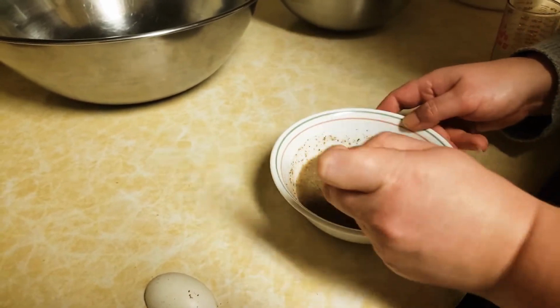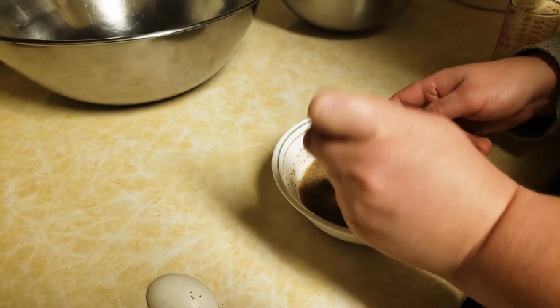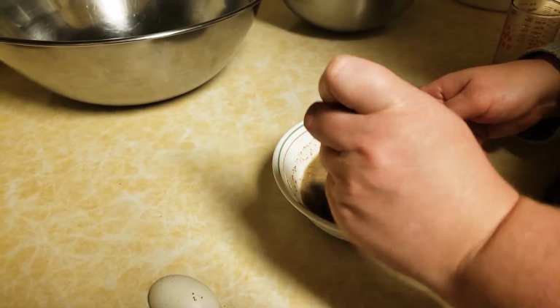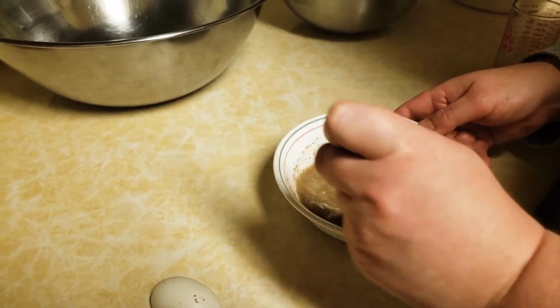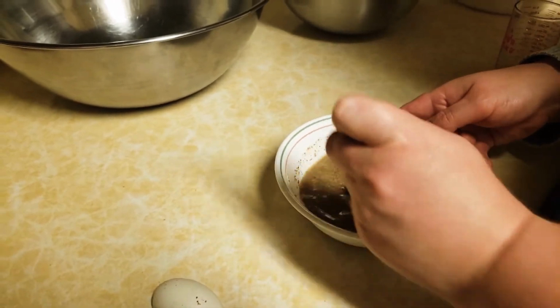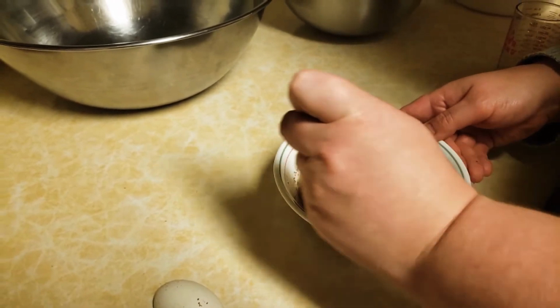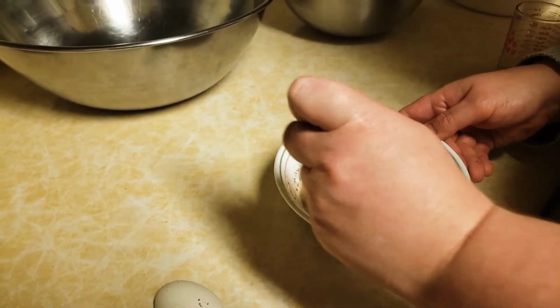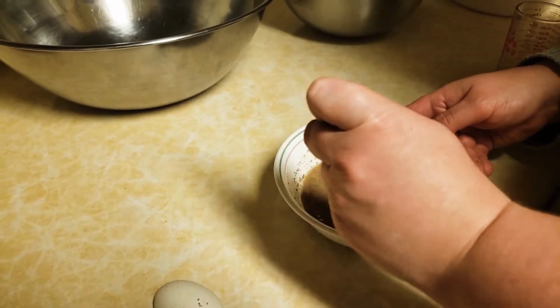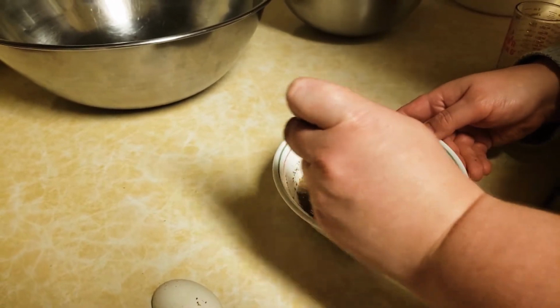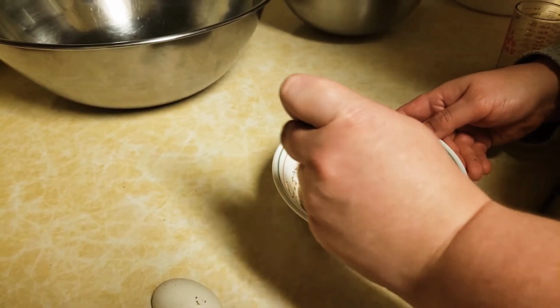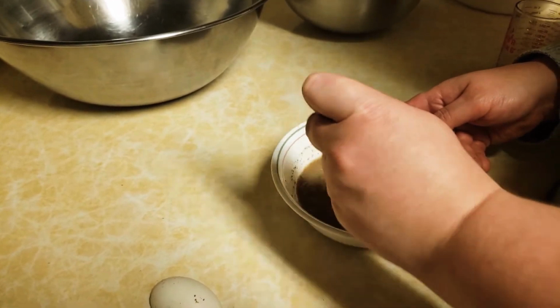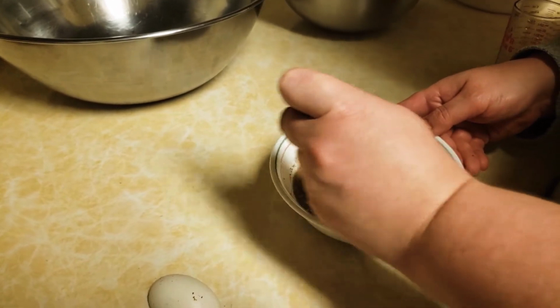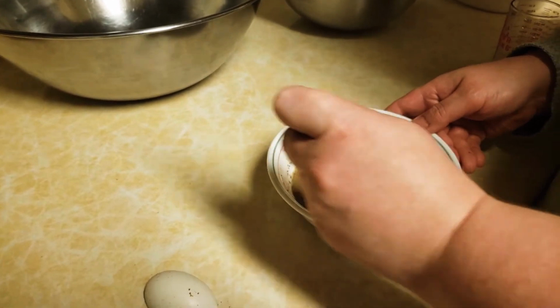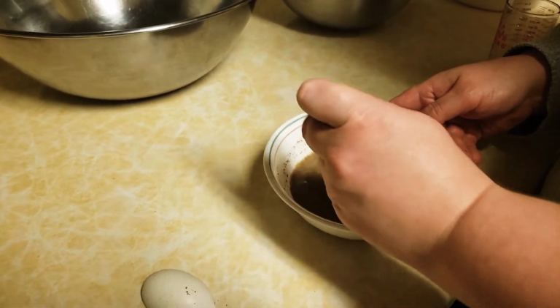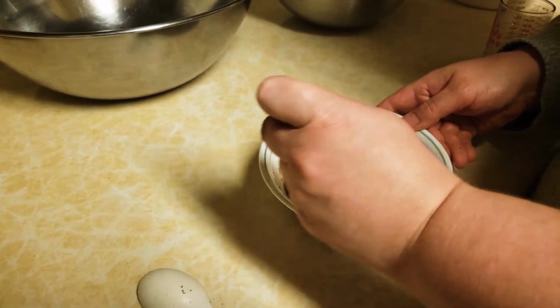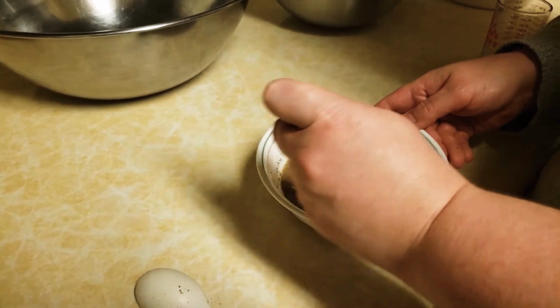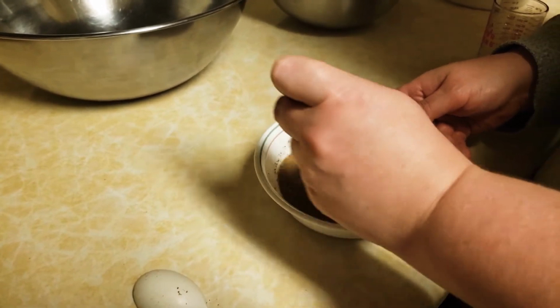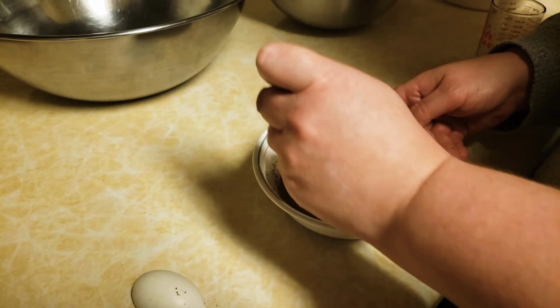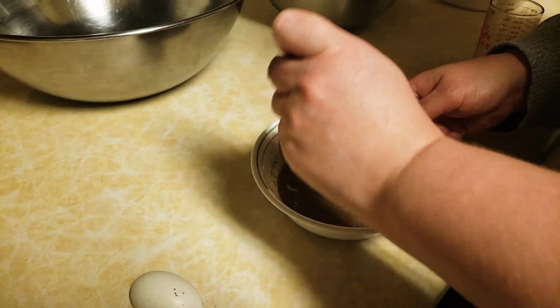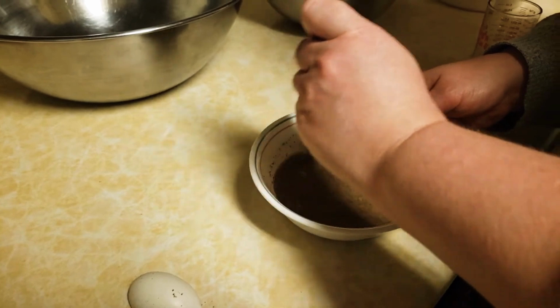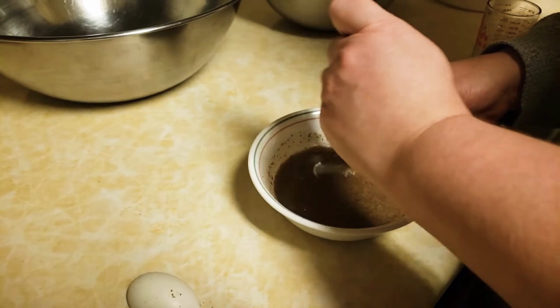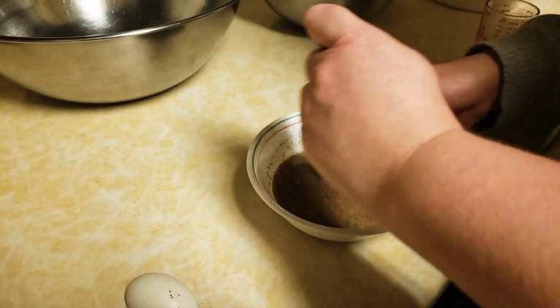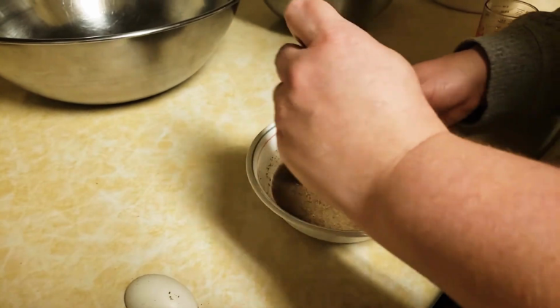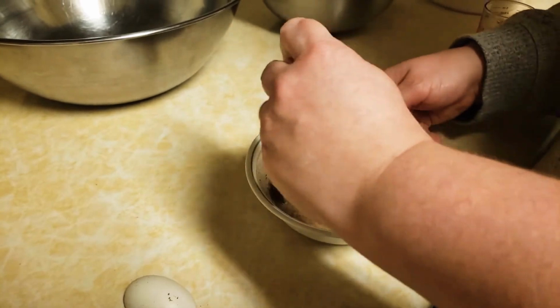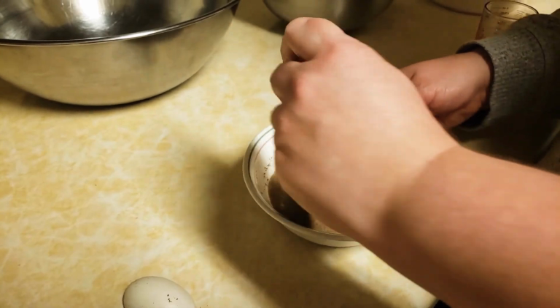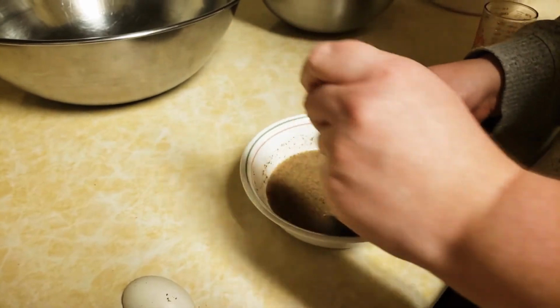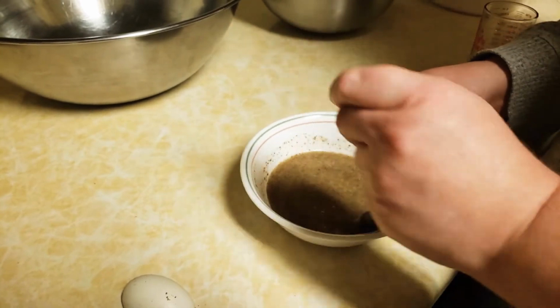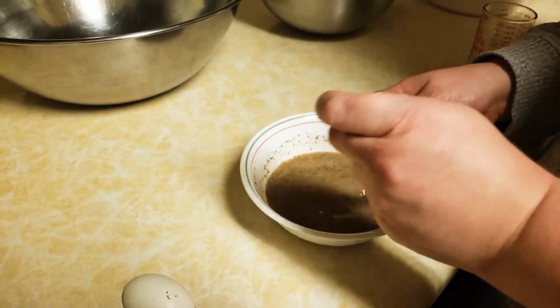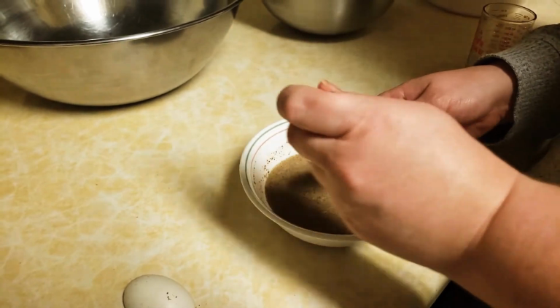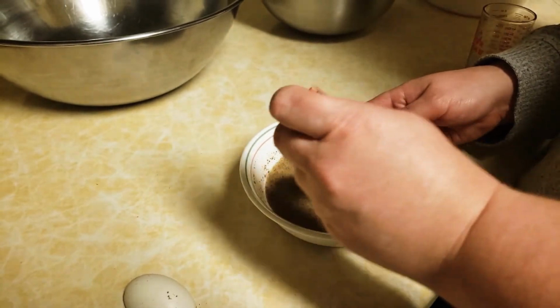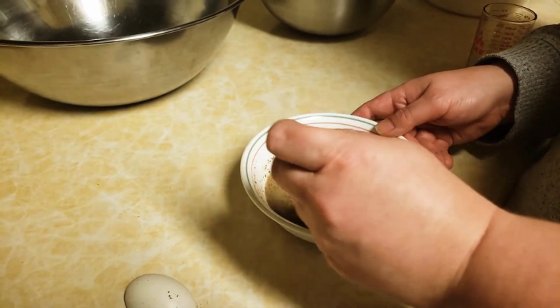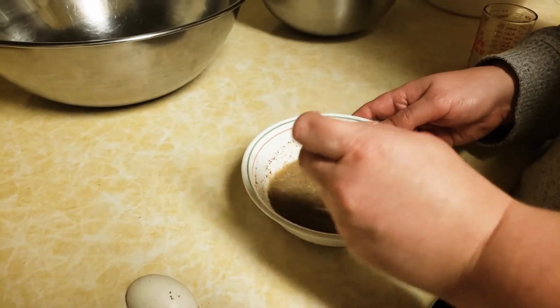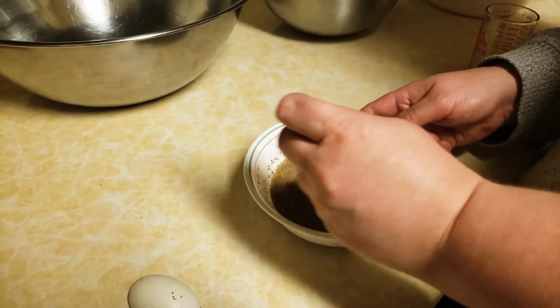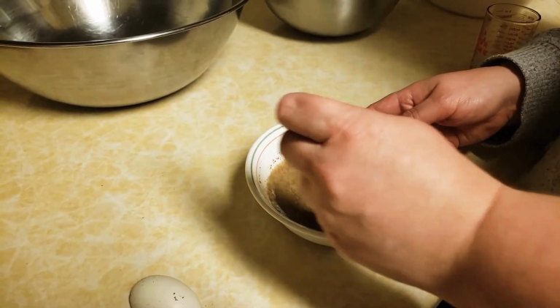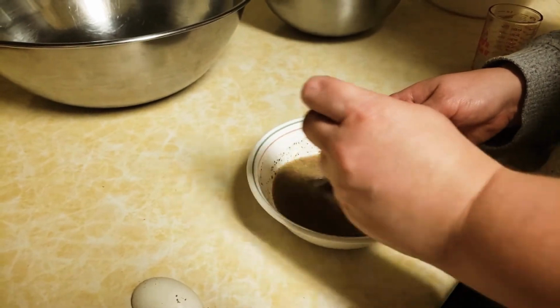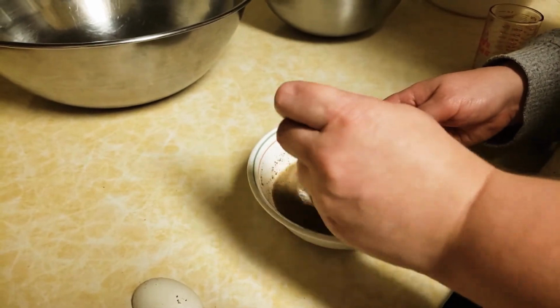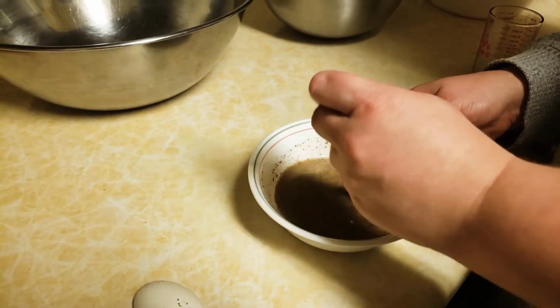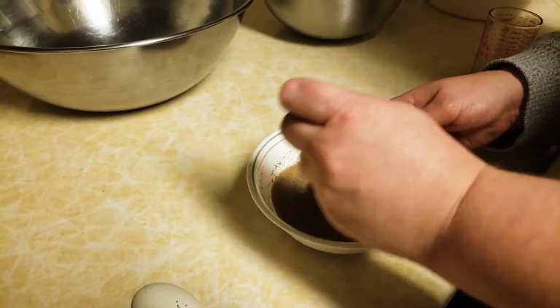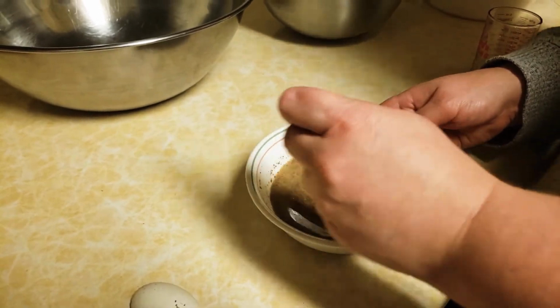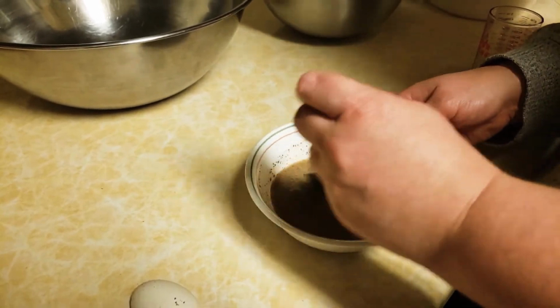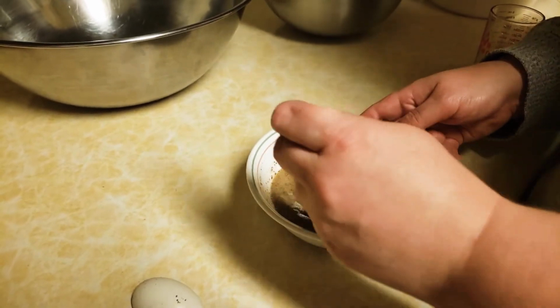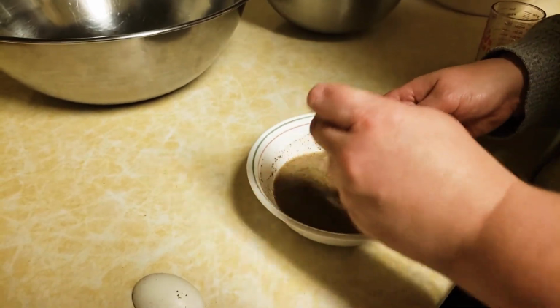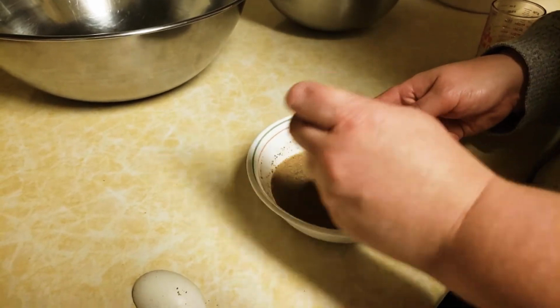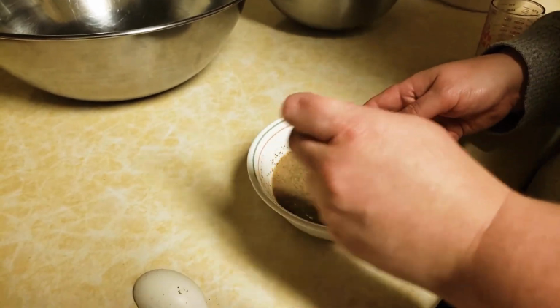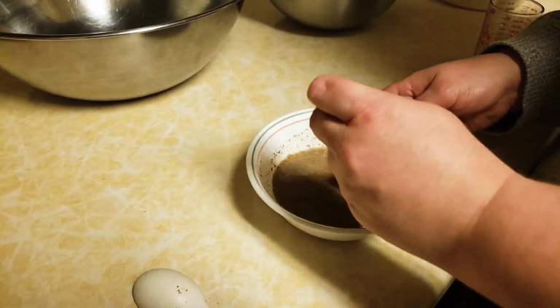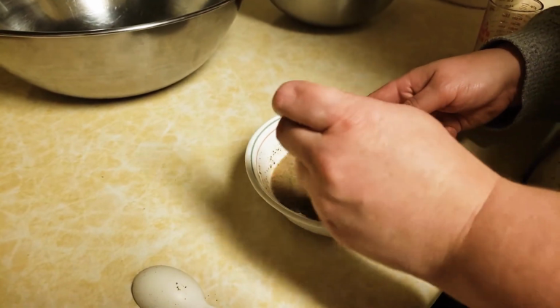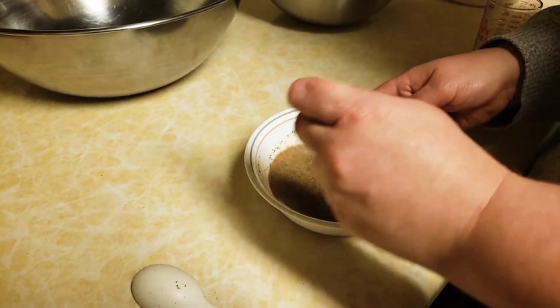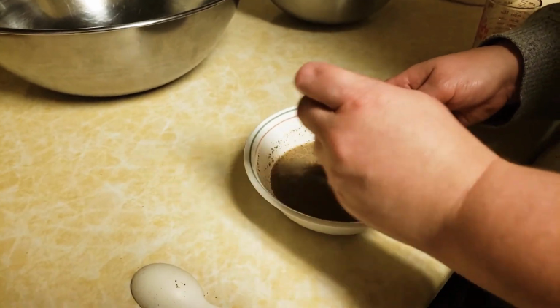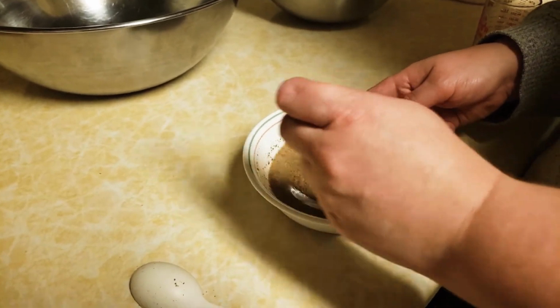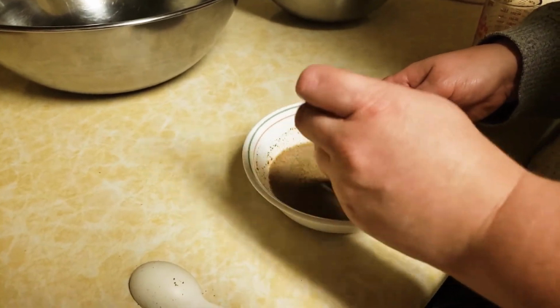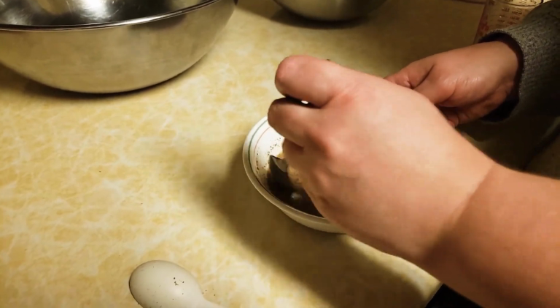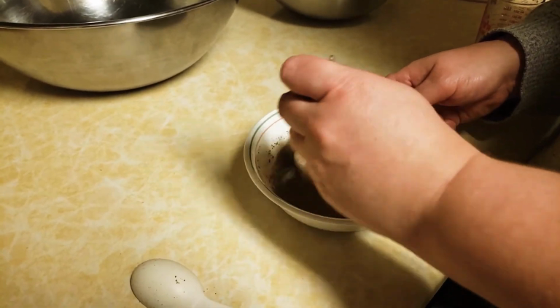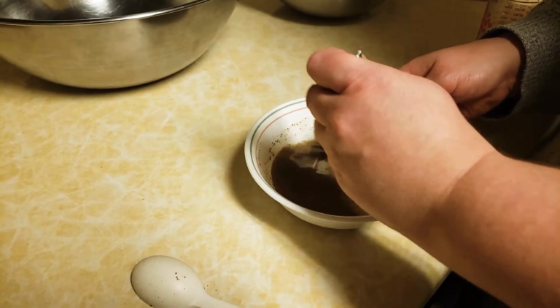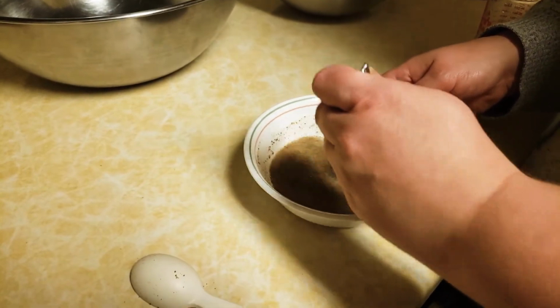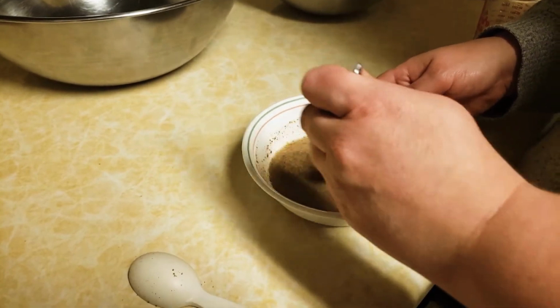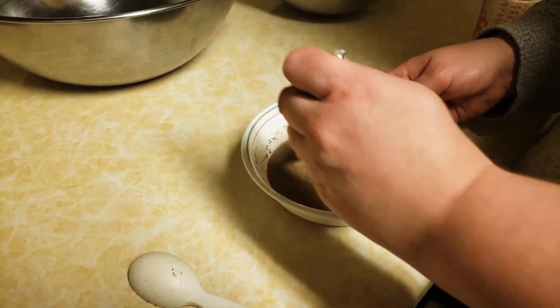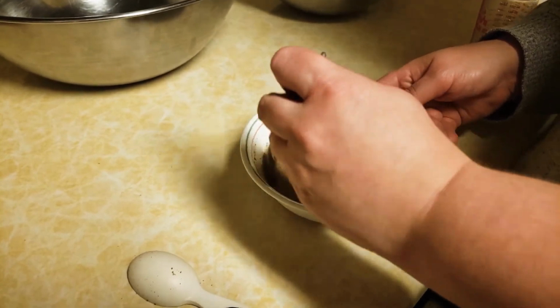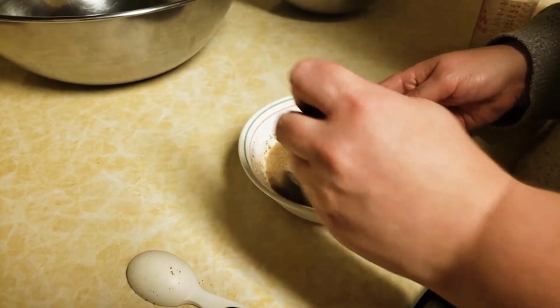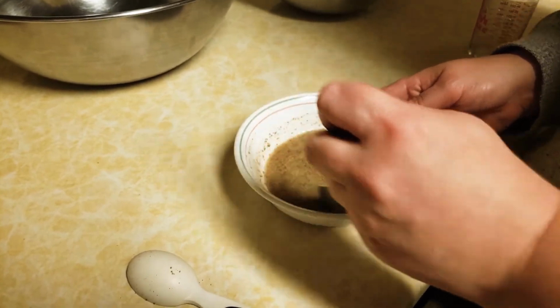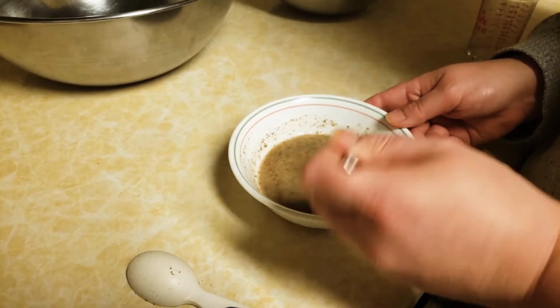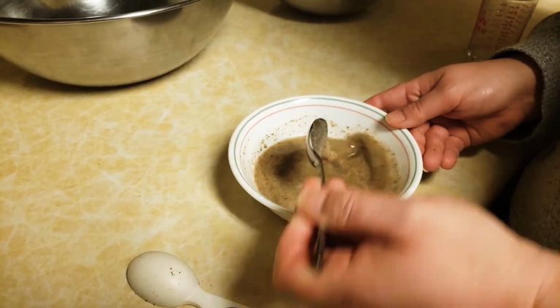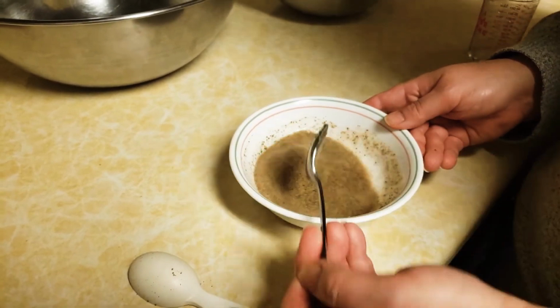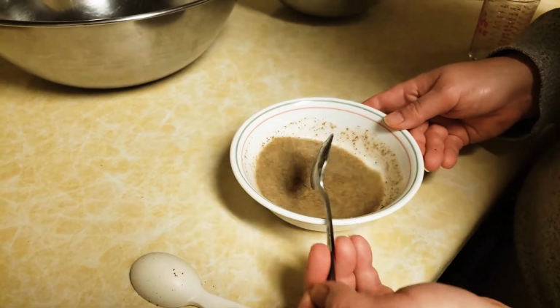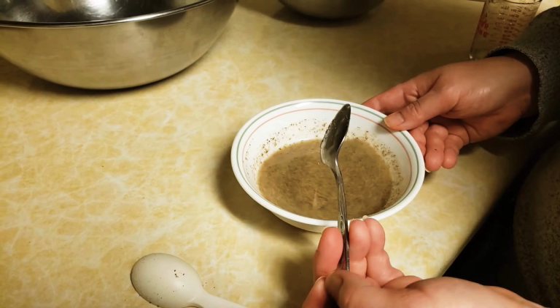If you need eggs, you can skip this step and use two whole eggs, preferably large eggs, in the recipe.